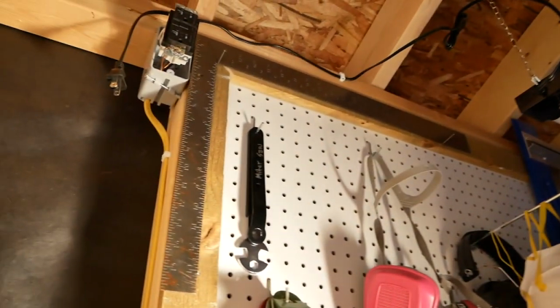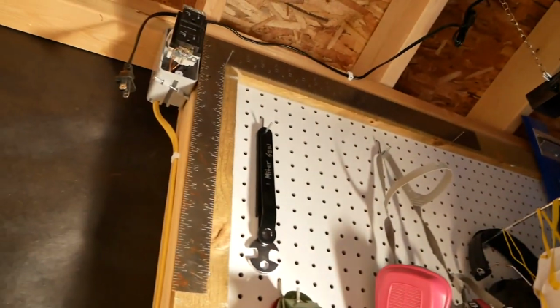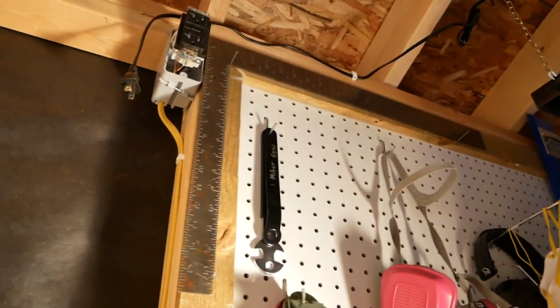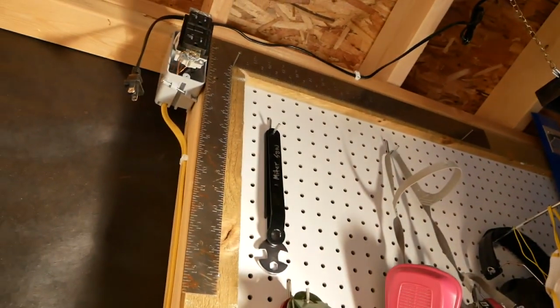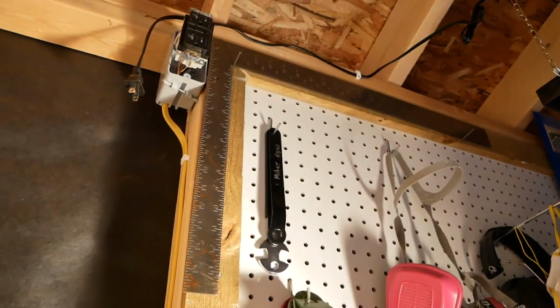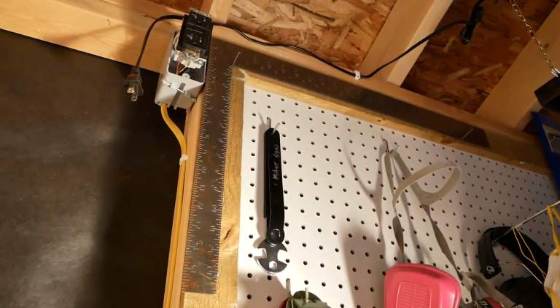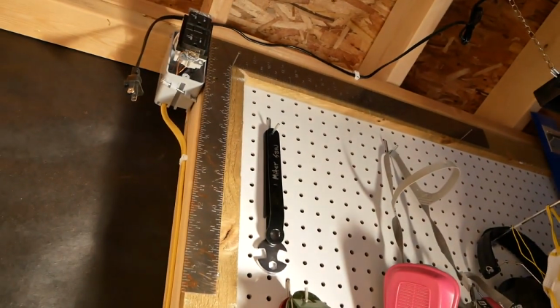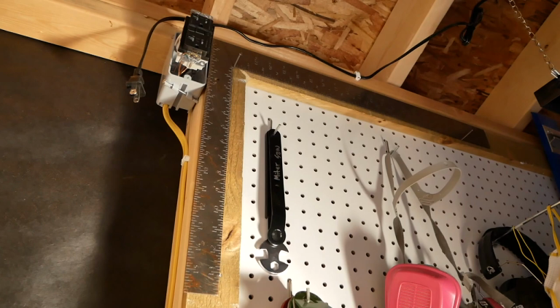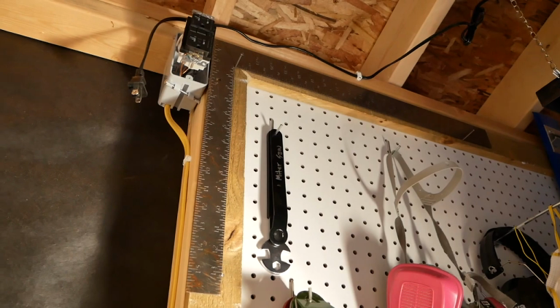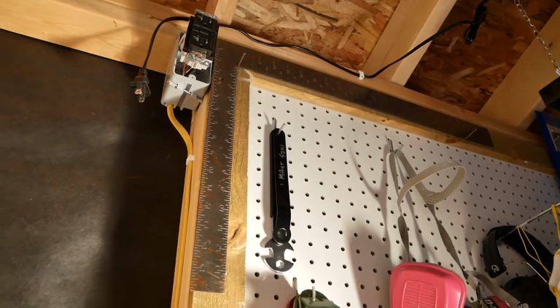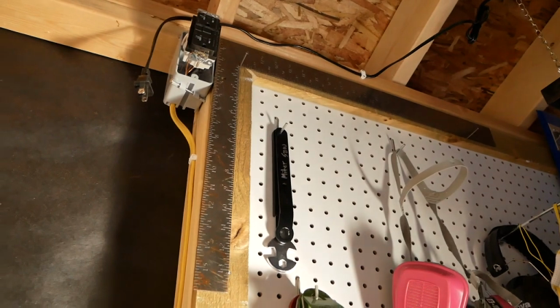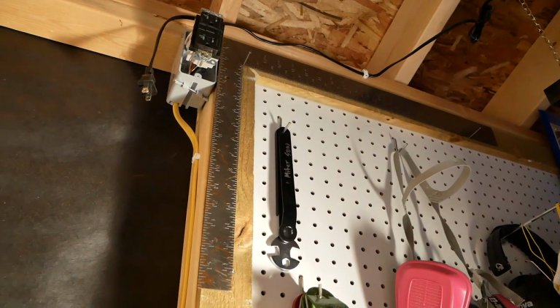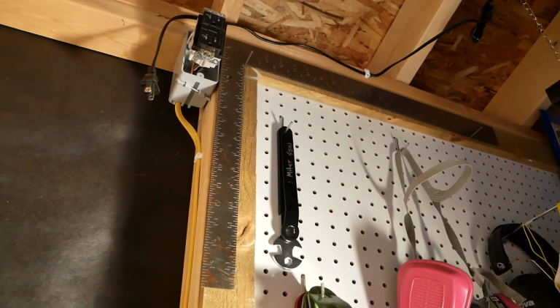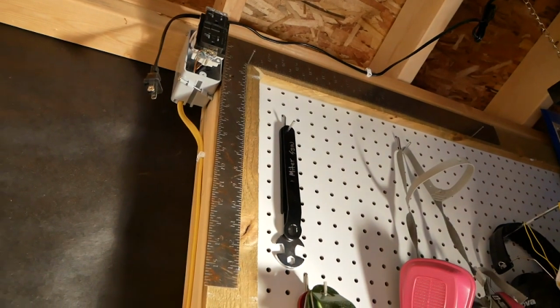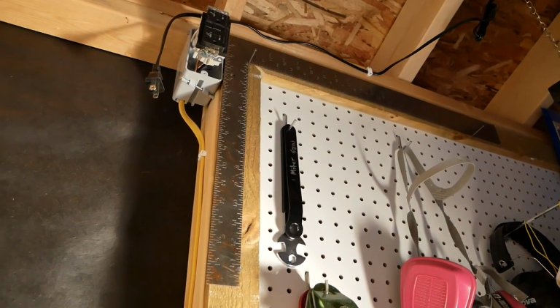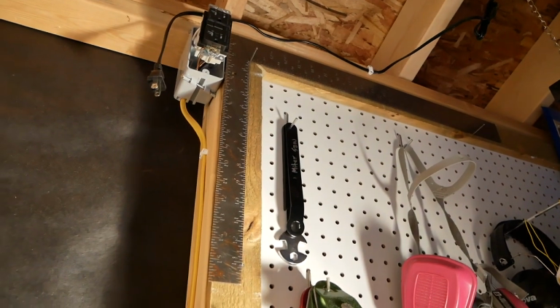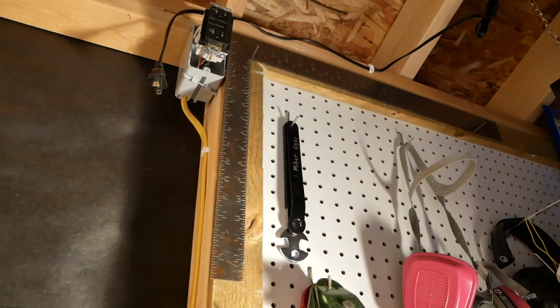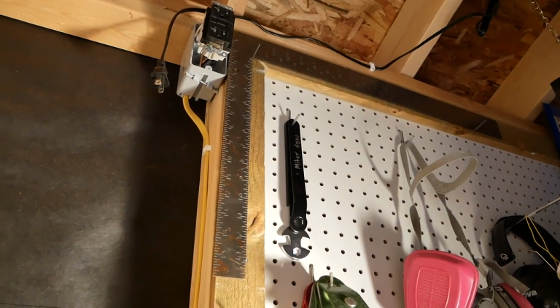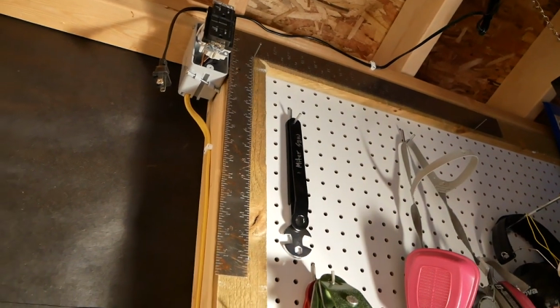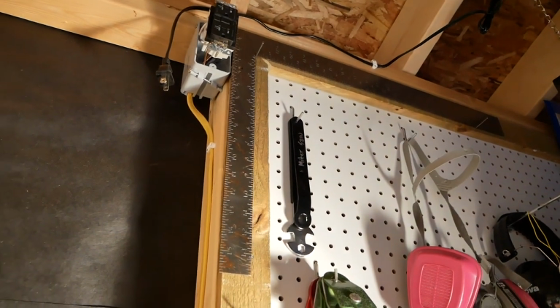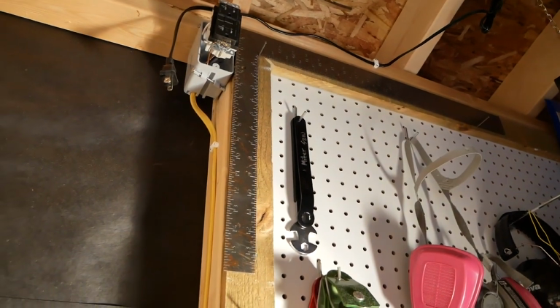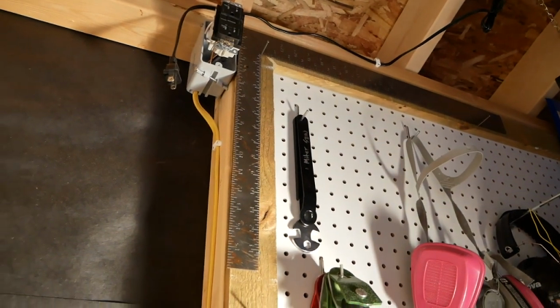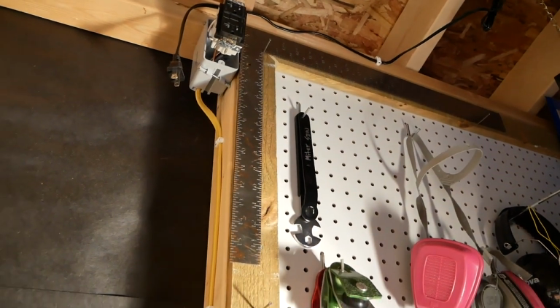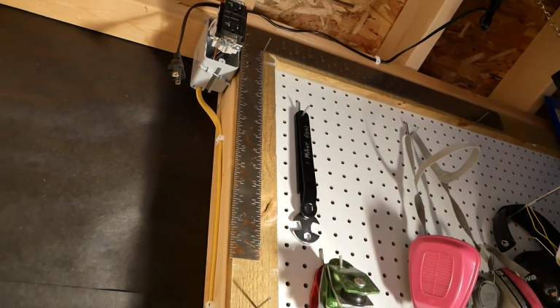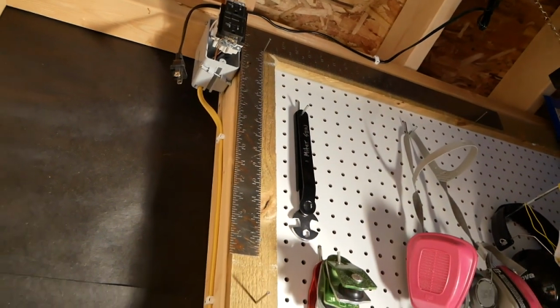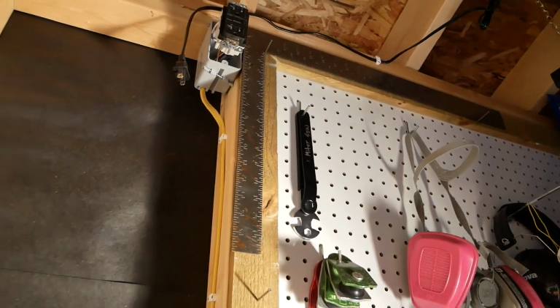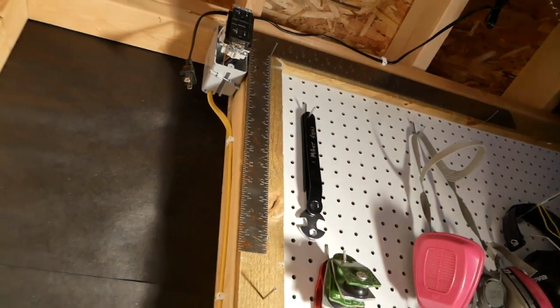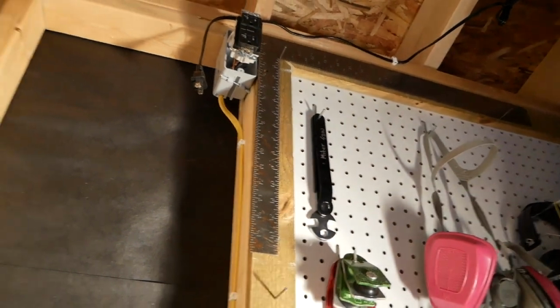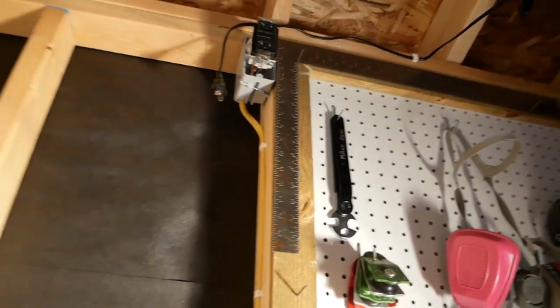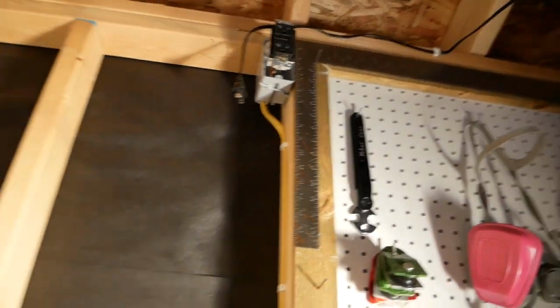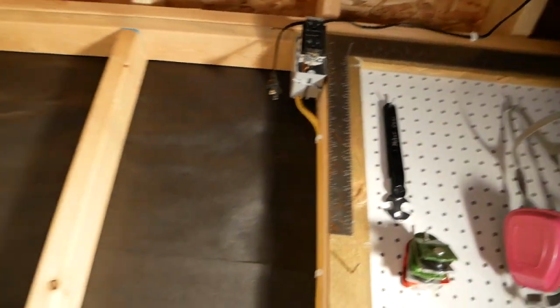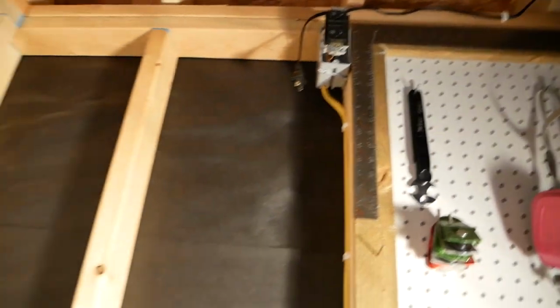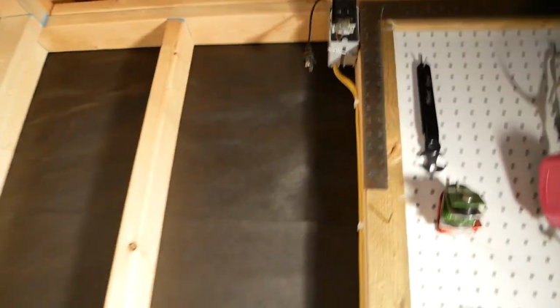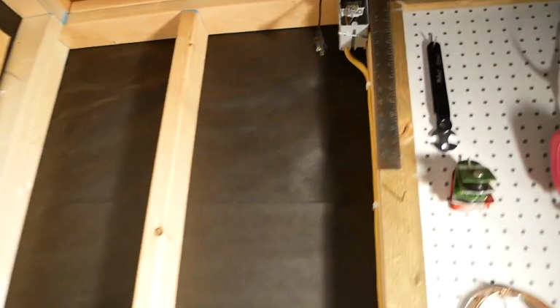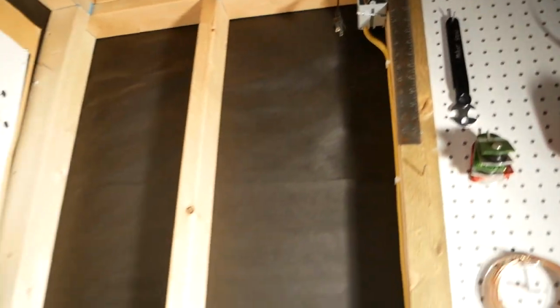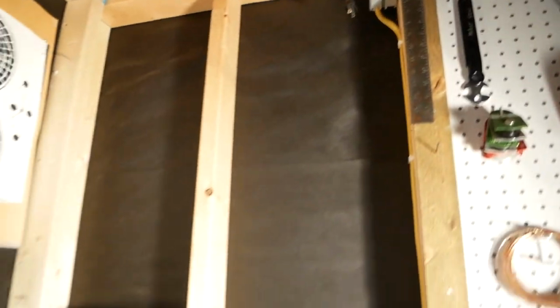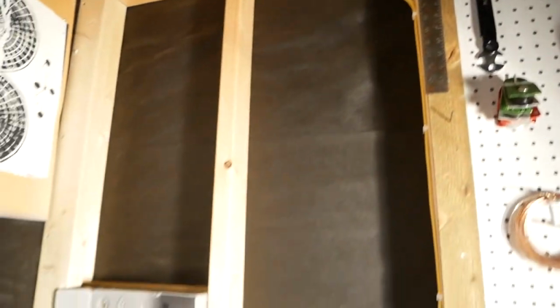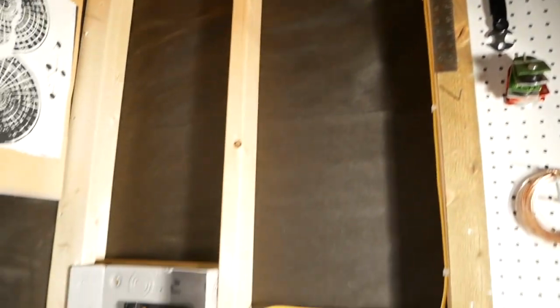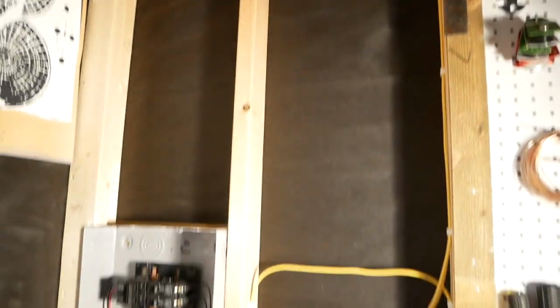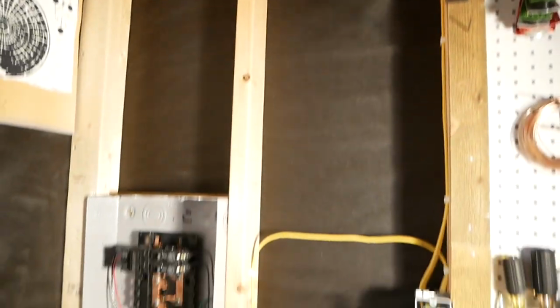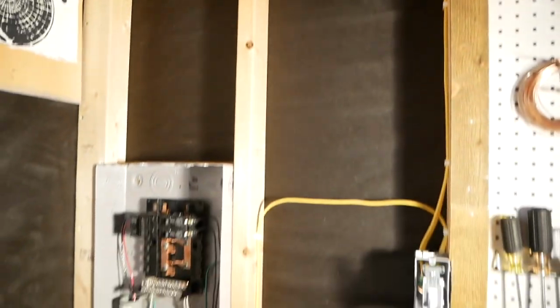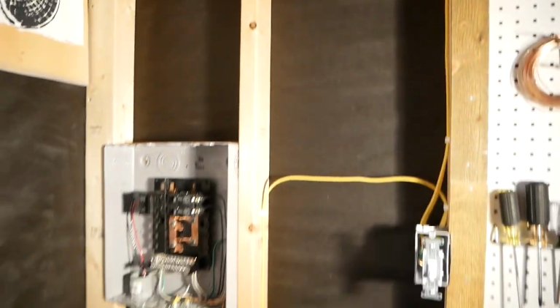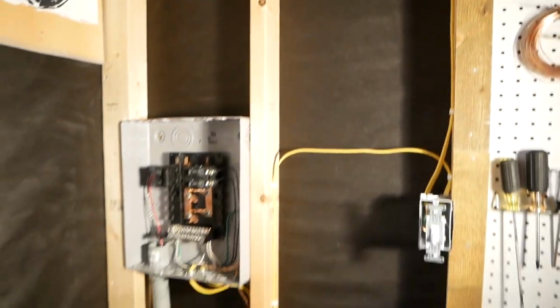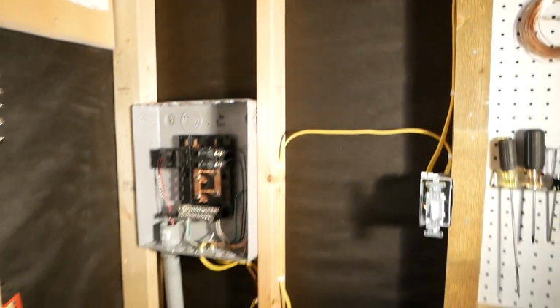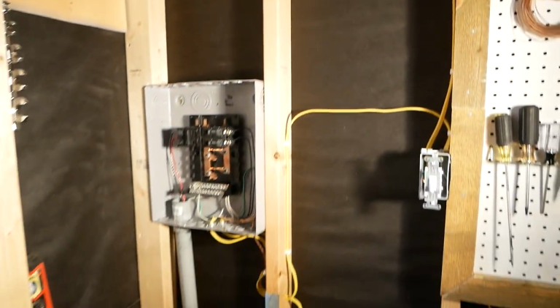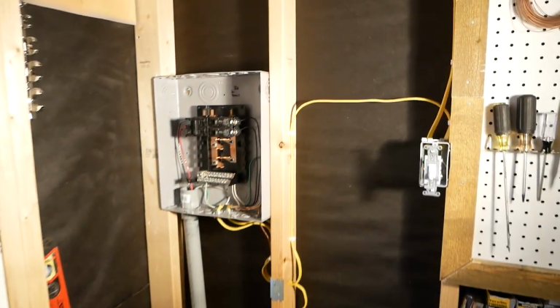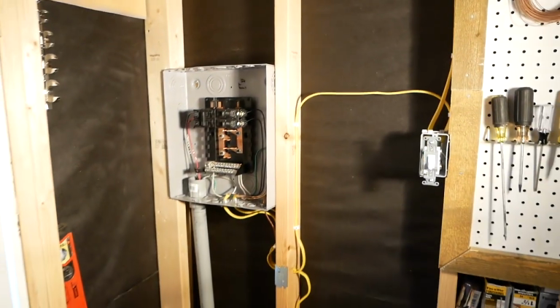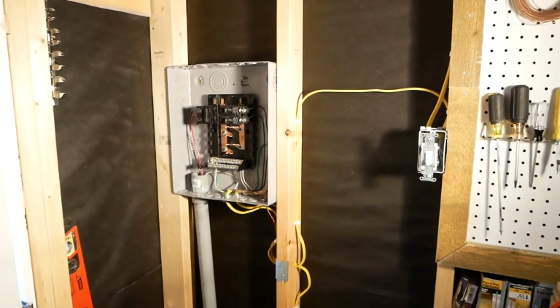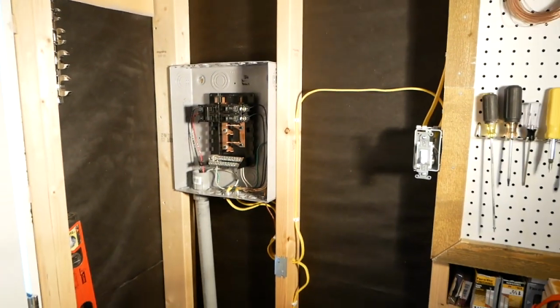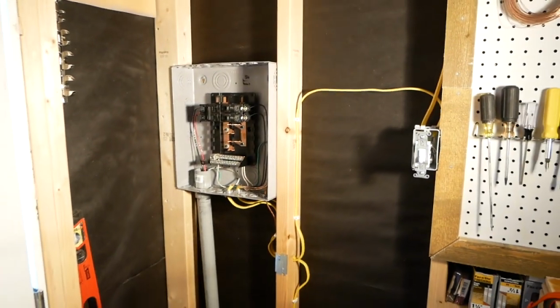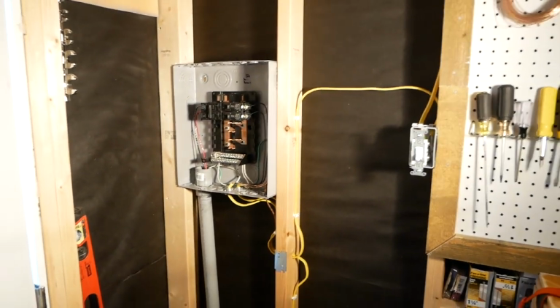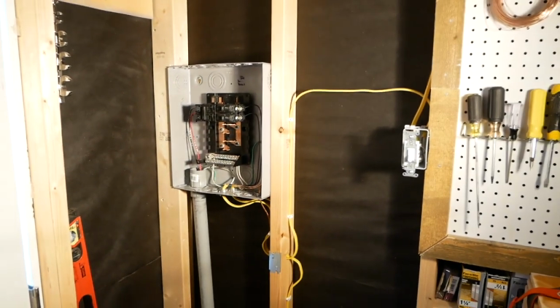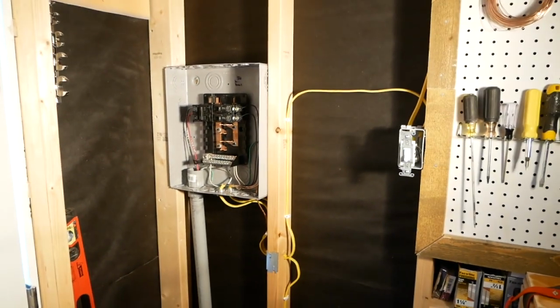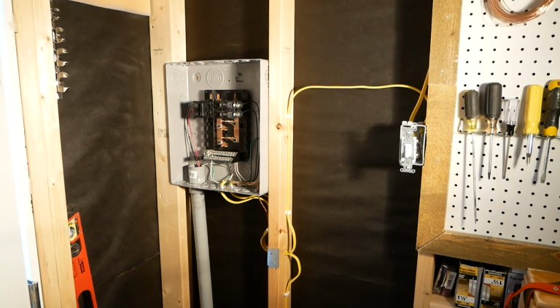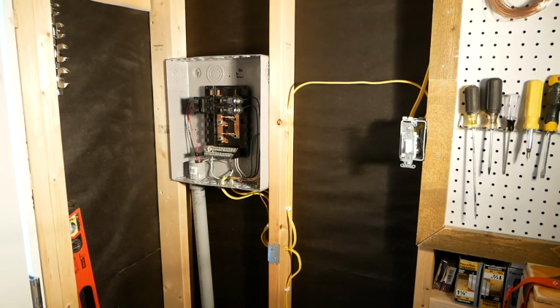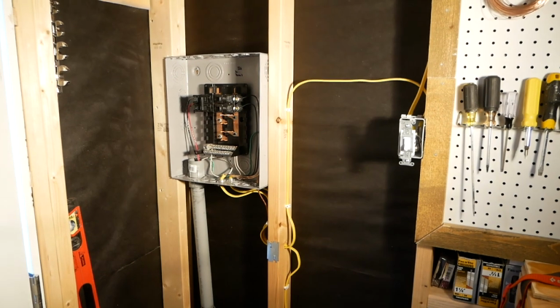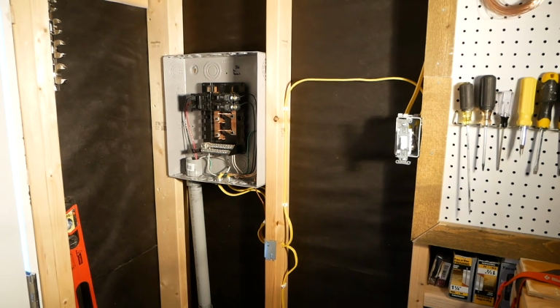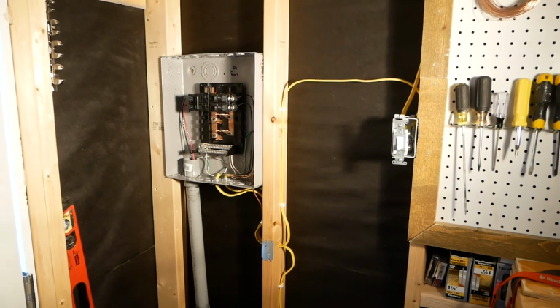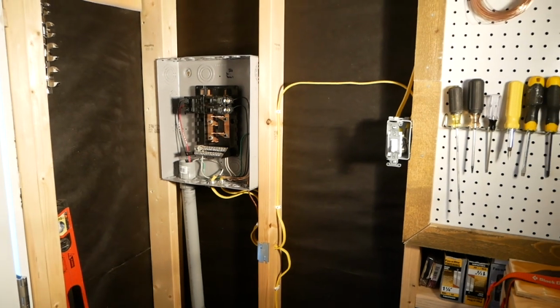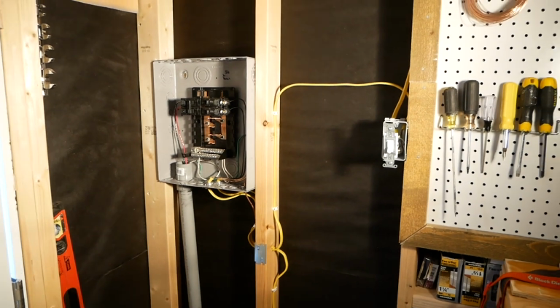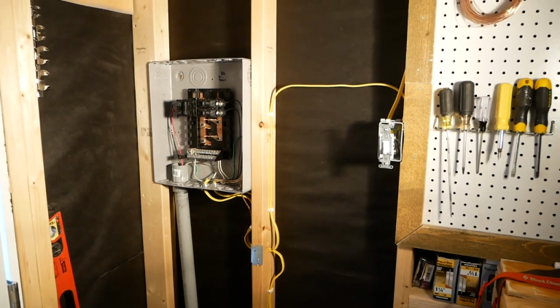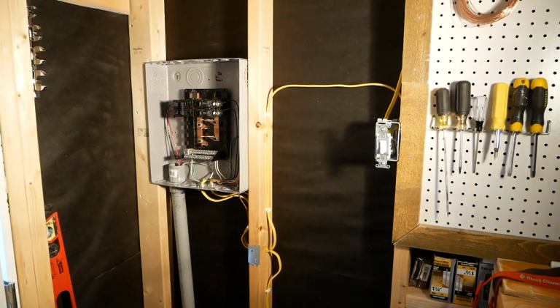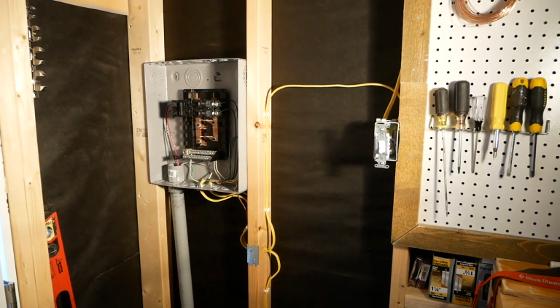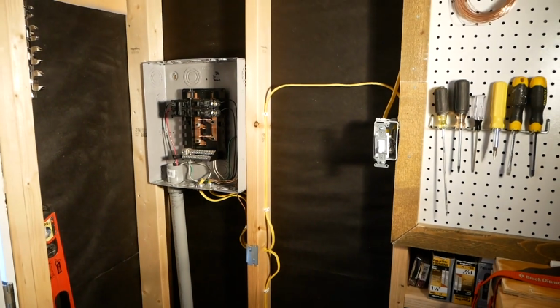That runs up to an outlet which is going to feed my LED shop lights up there, so I'll have a switch on the LED shop lights. That's the rough-in inside — now let's go outside and I'll show you some of the other things the inspector looked at.